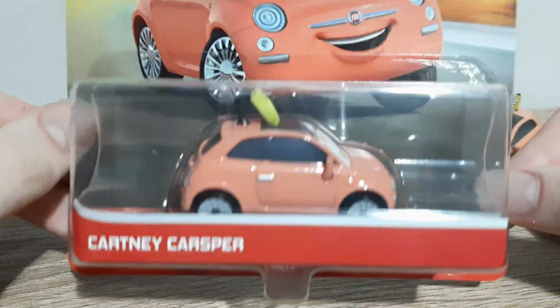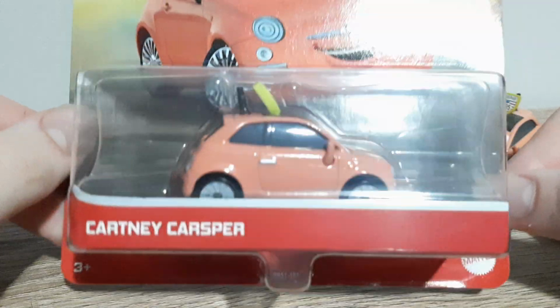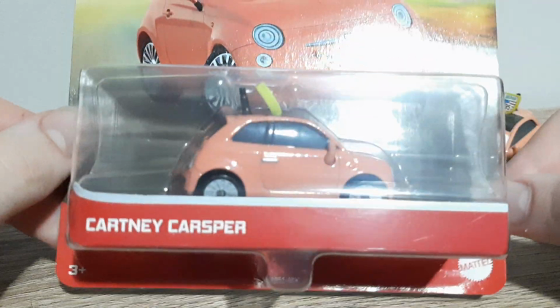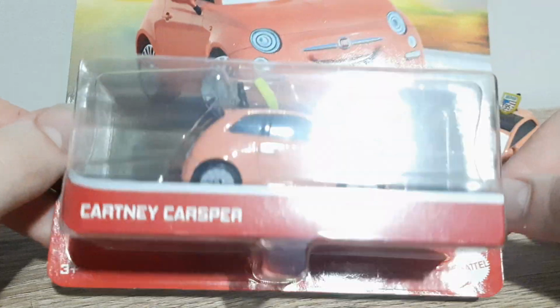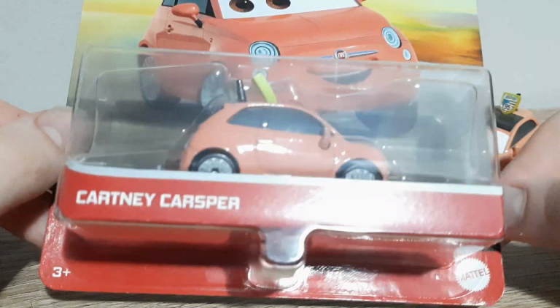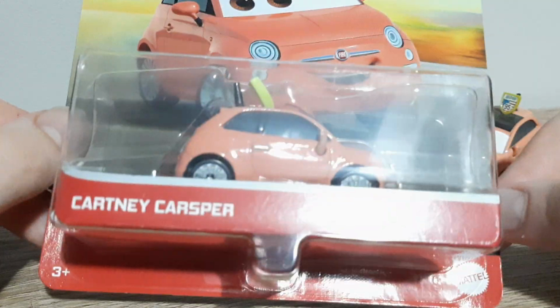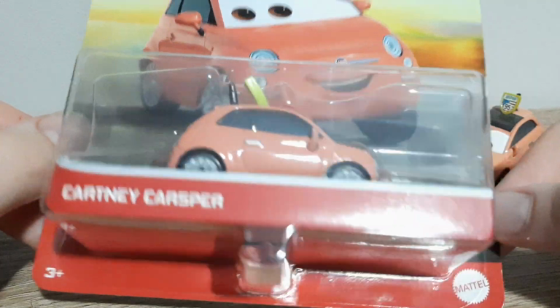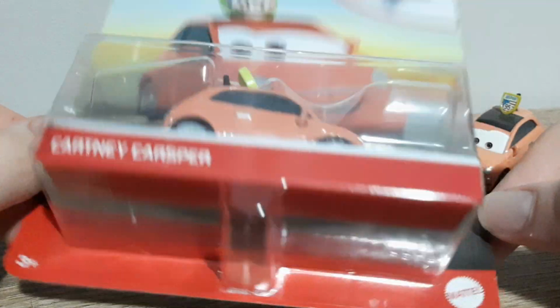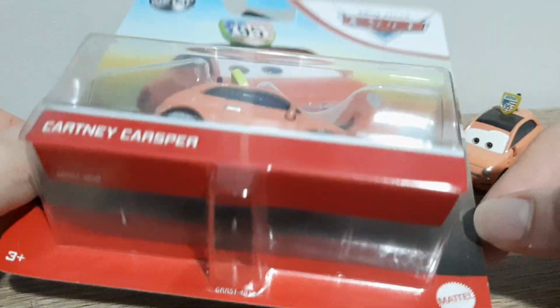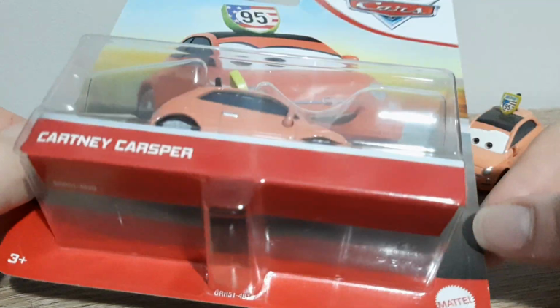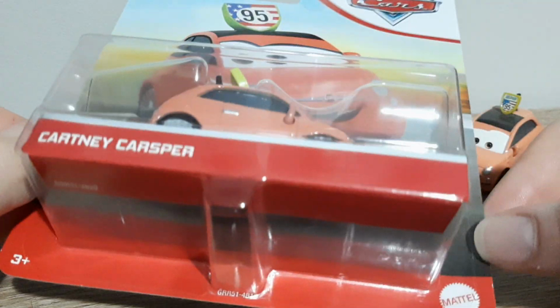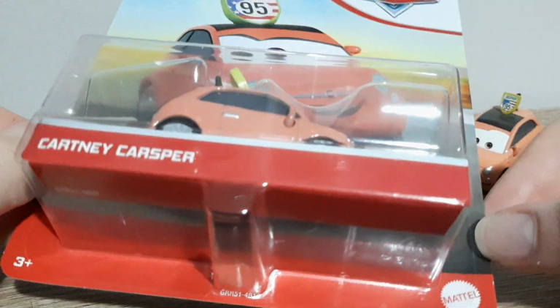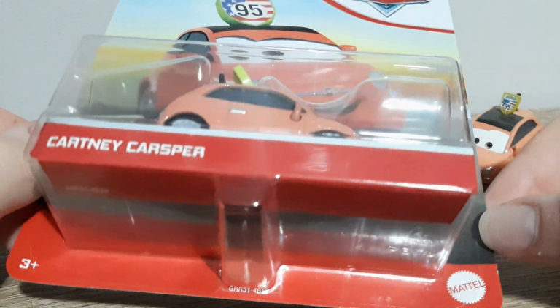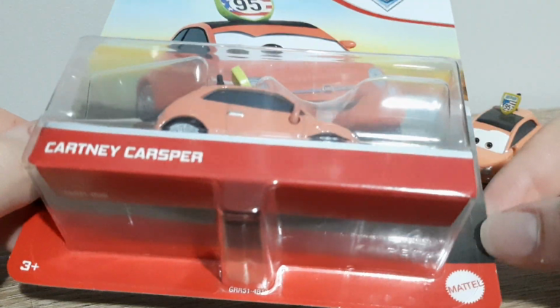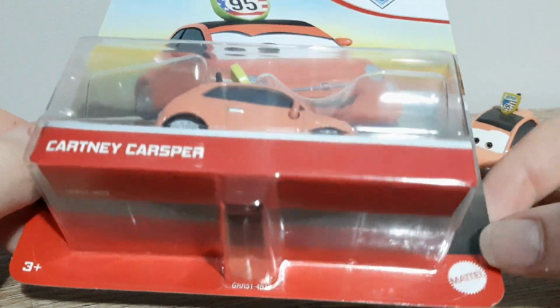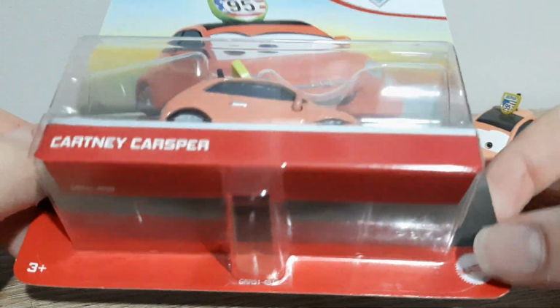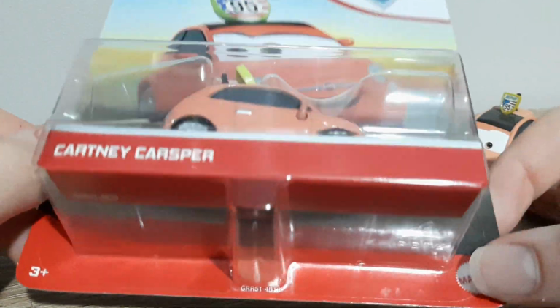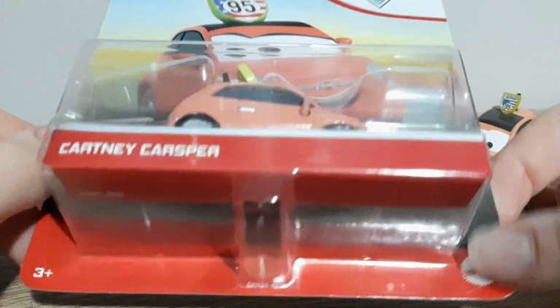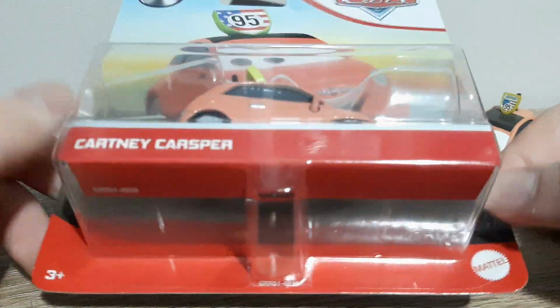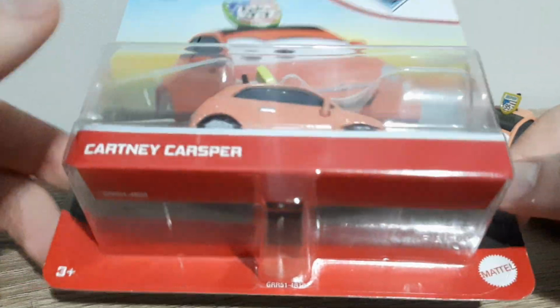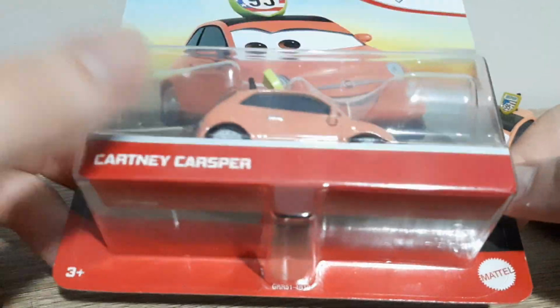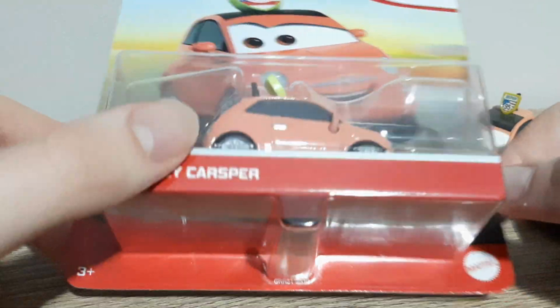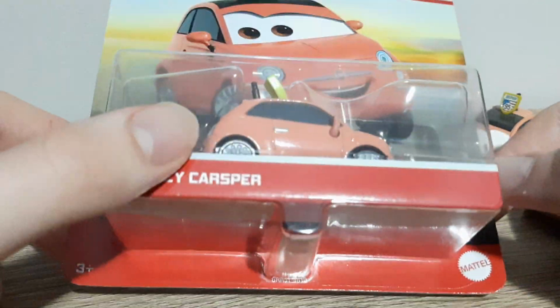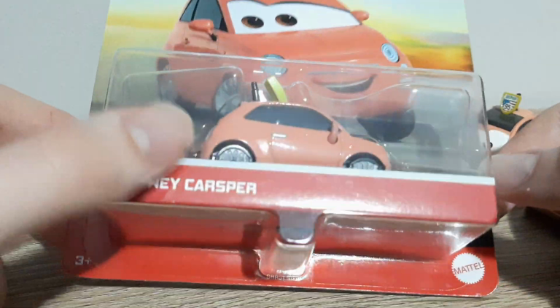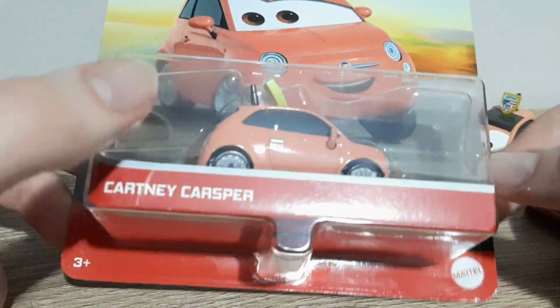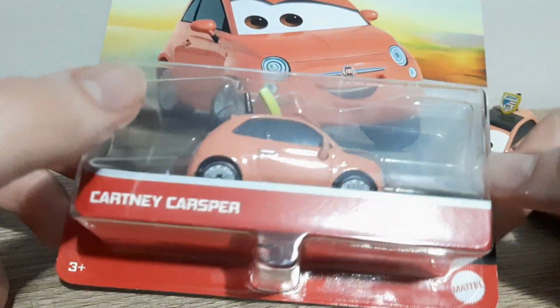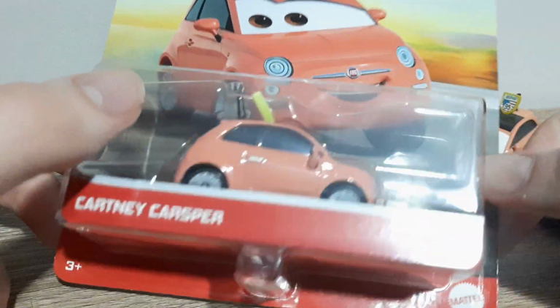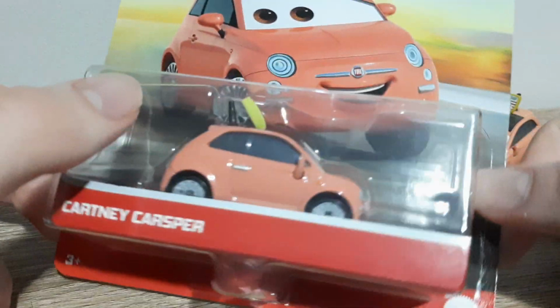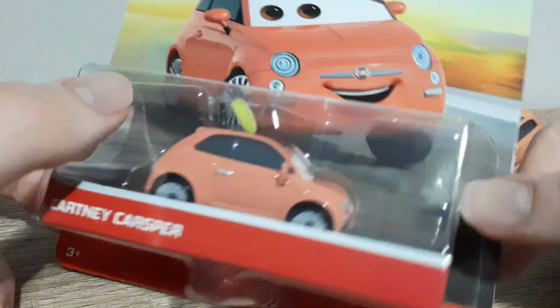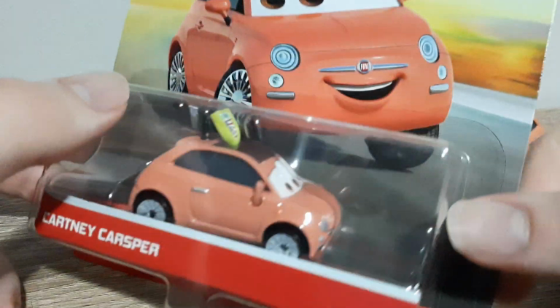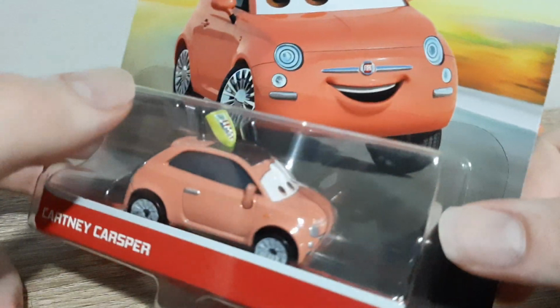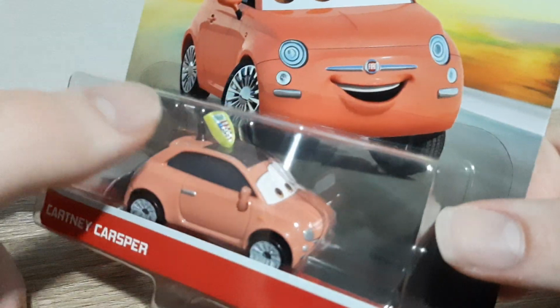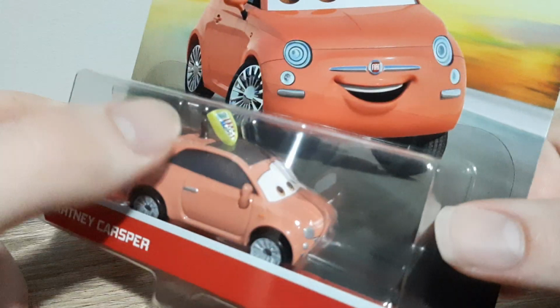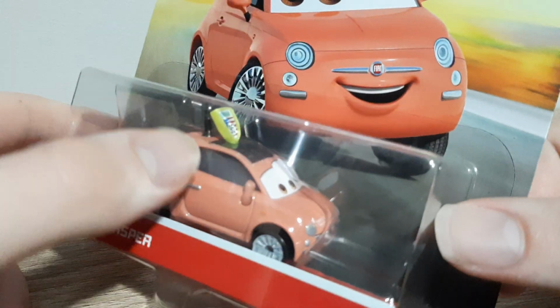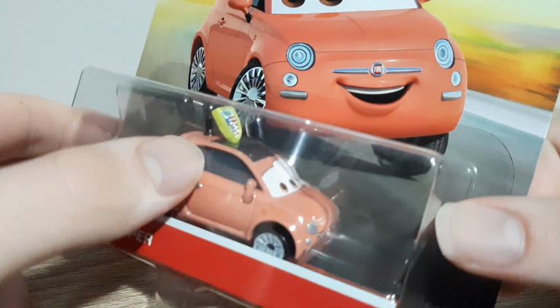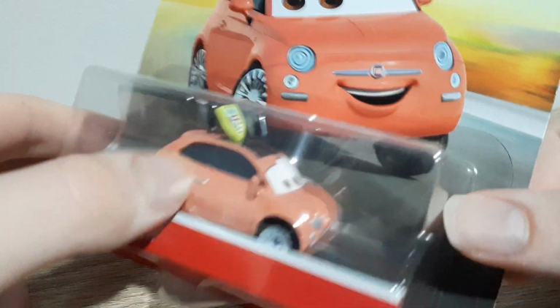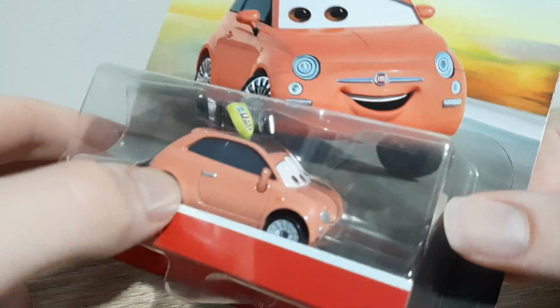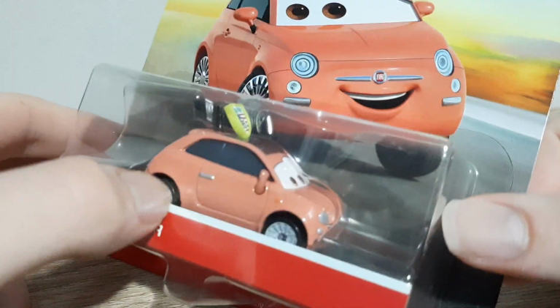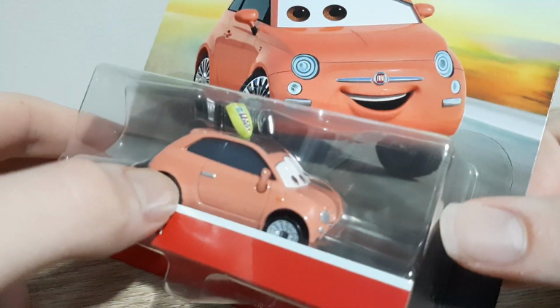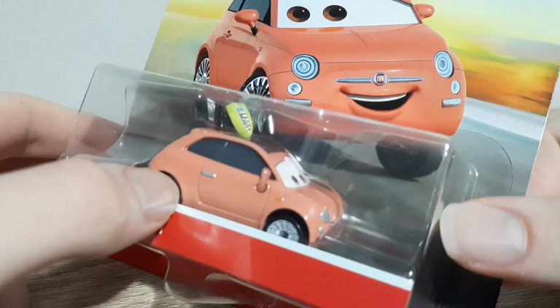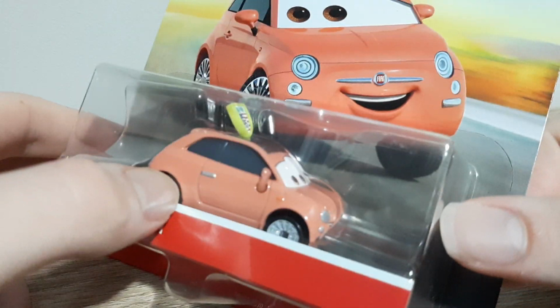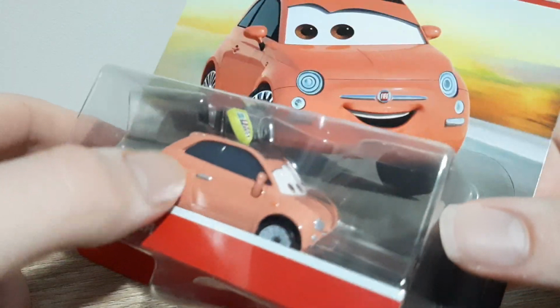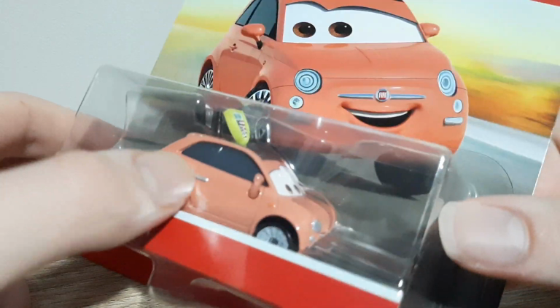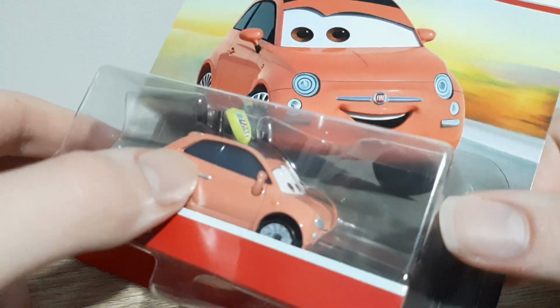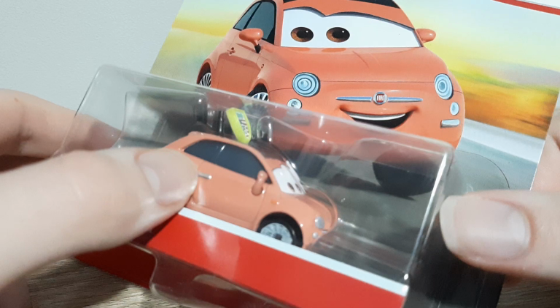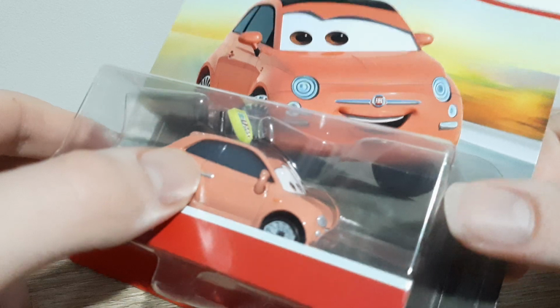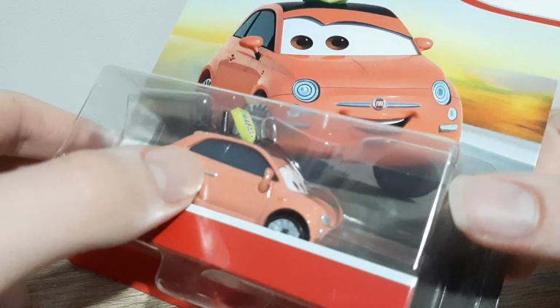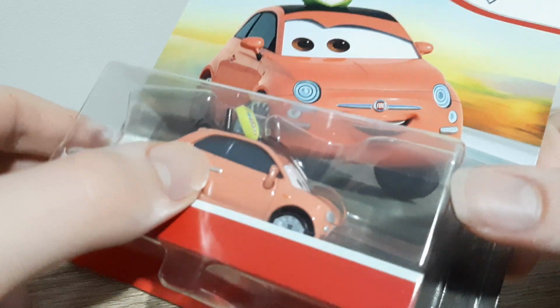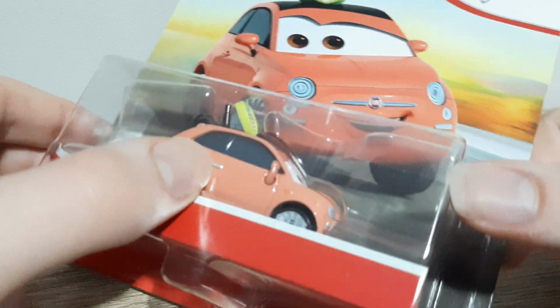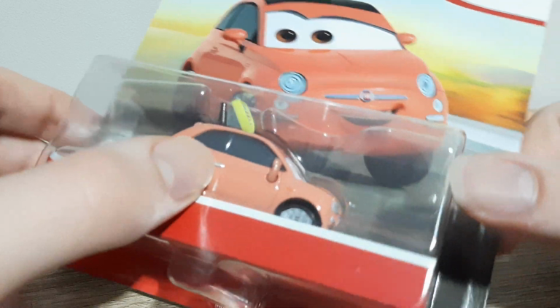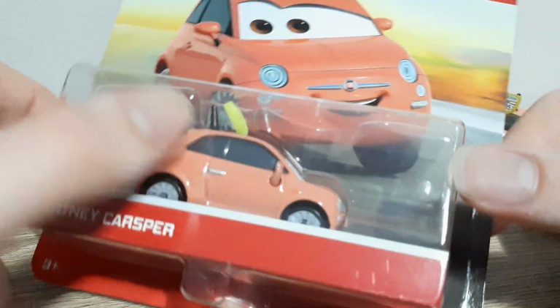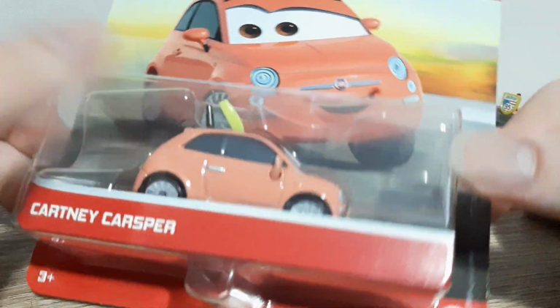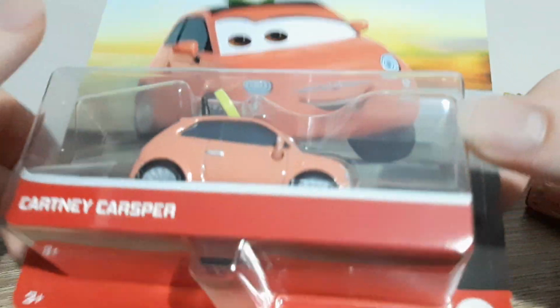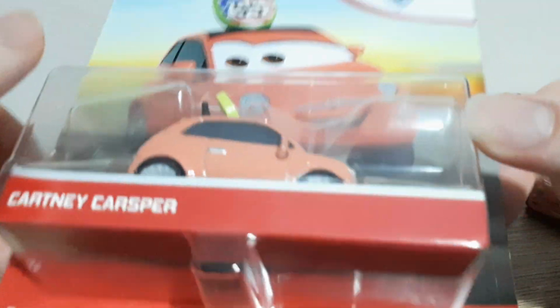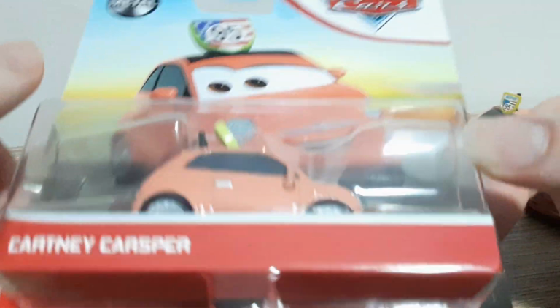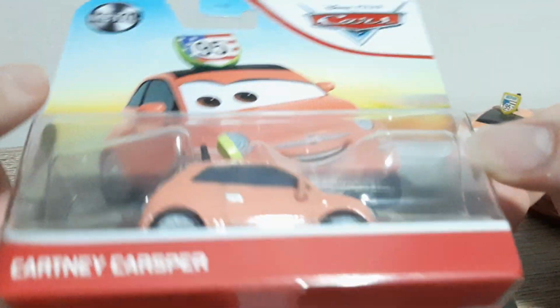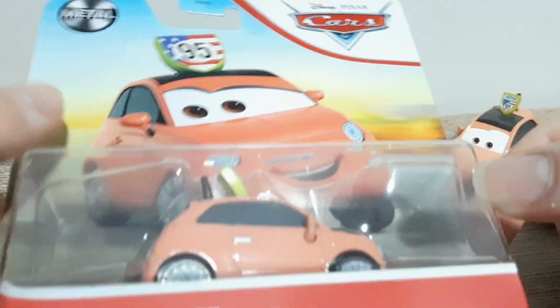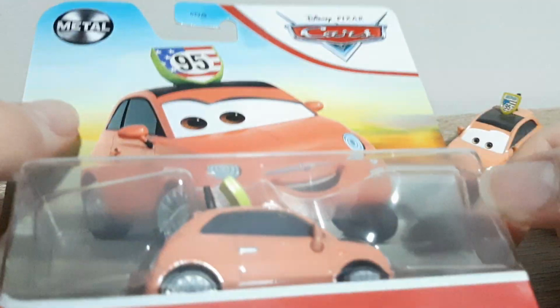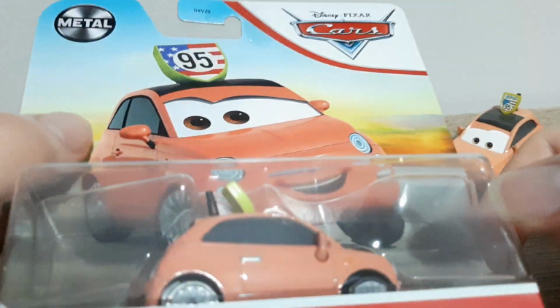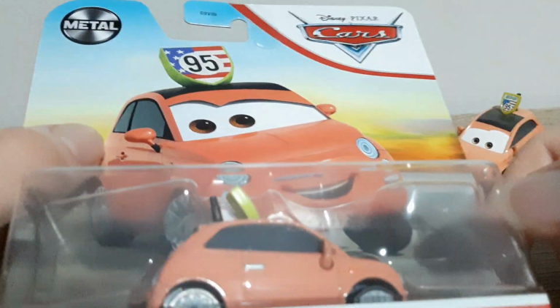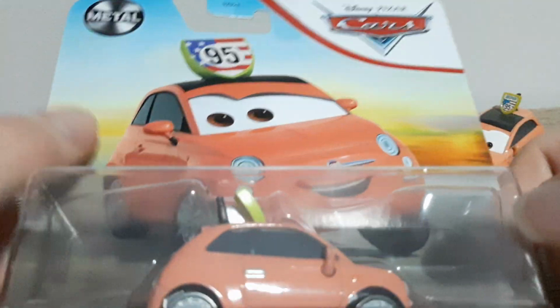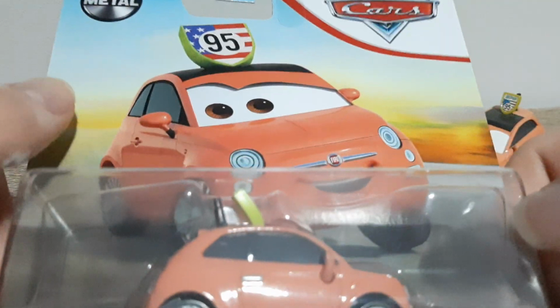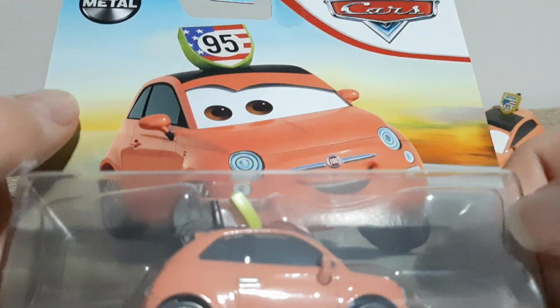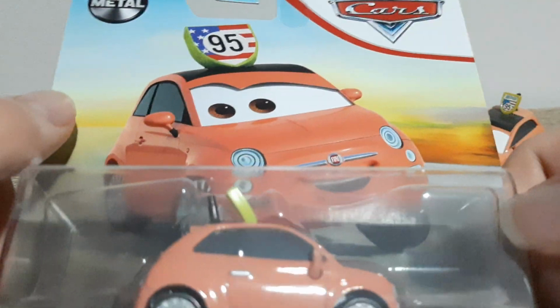So we've got 3 Plus Mattel, Cartney Casper — got the die-cast and the artwork.